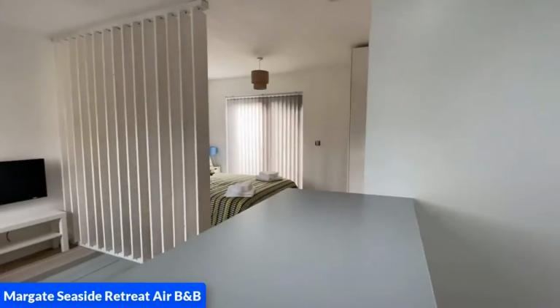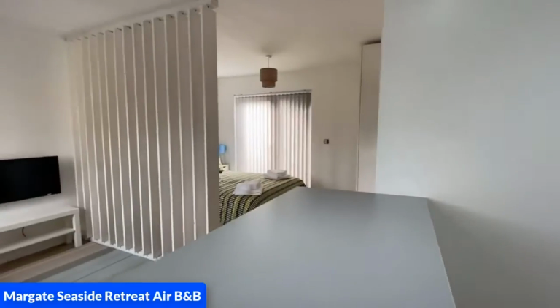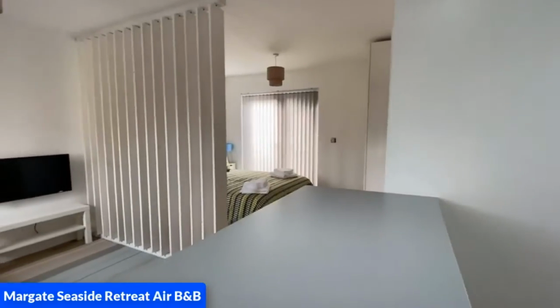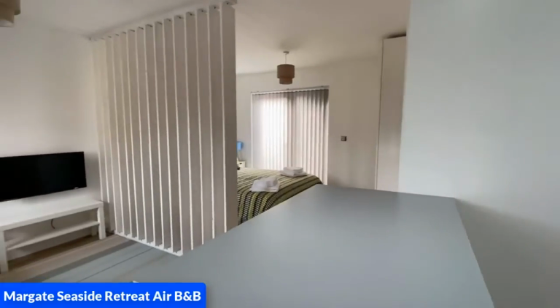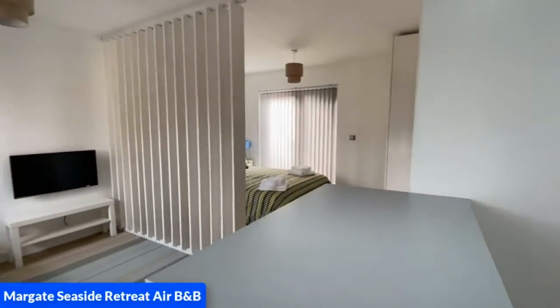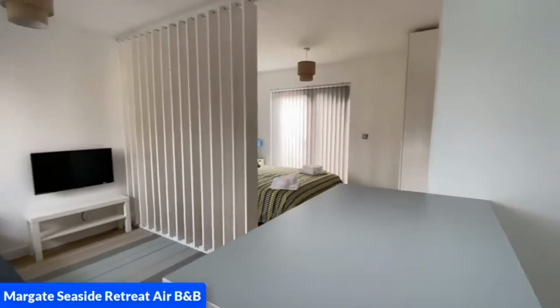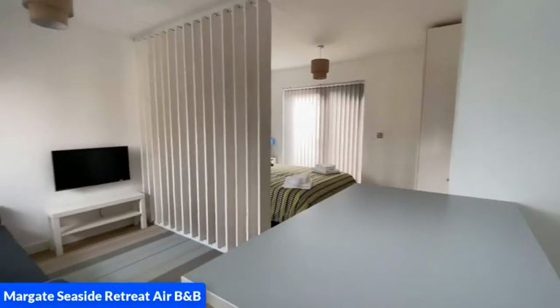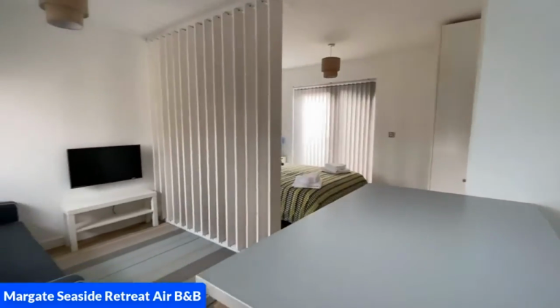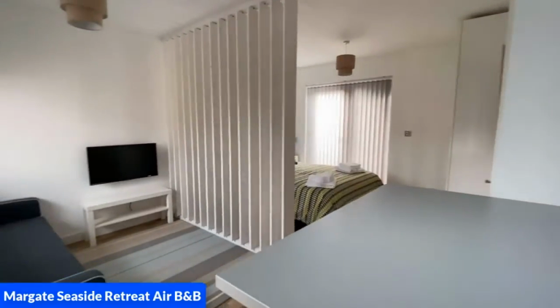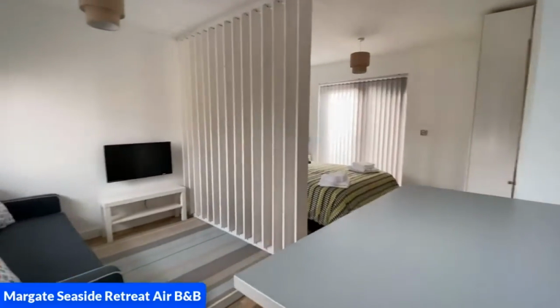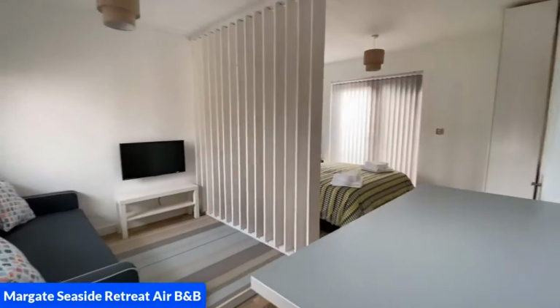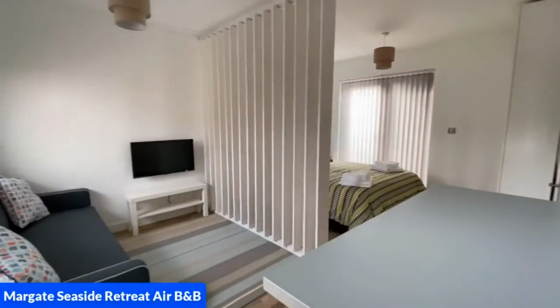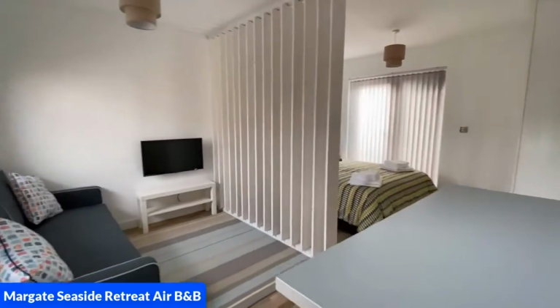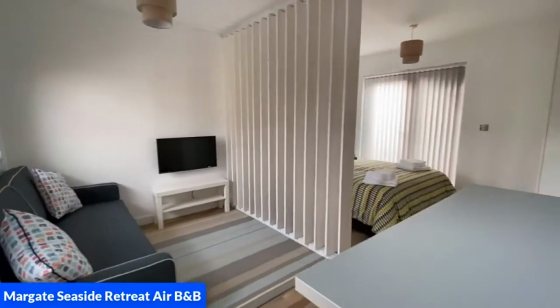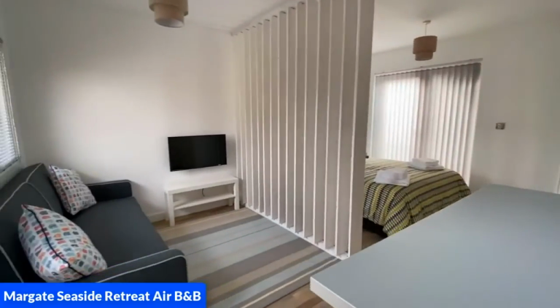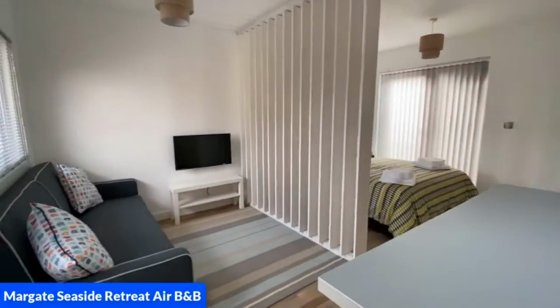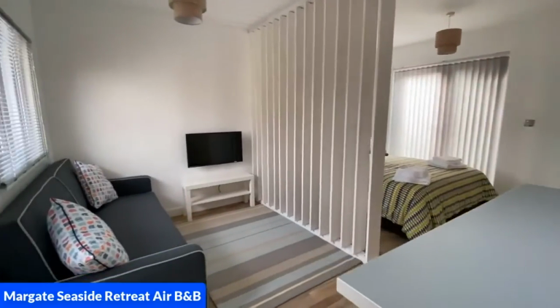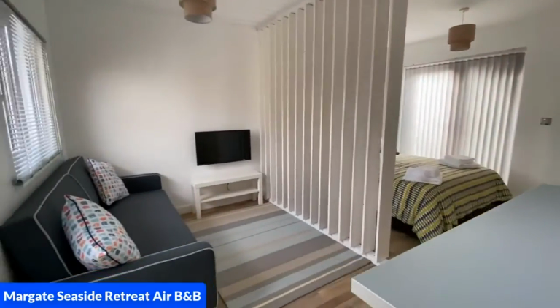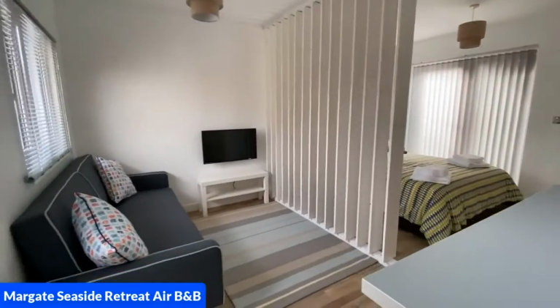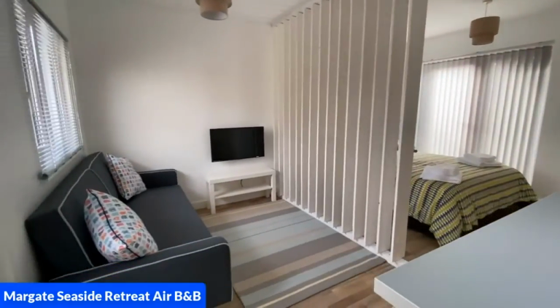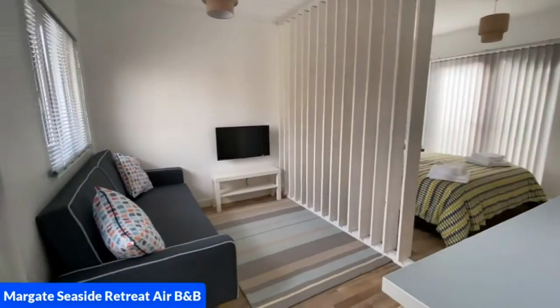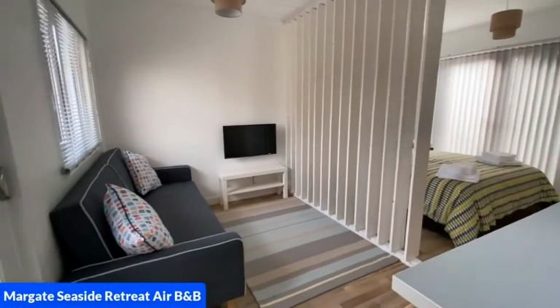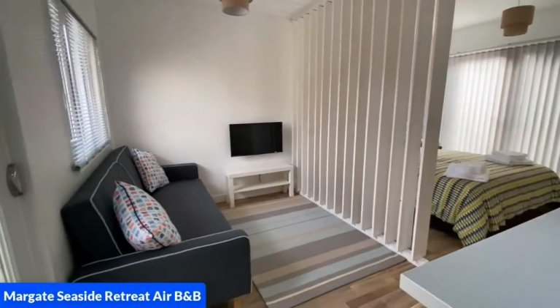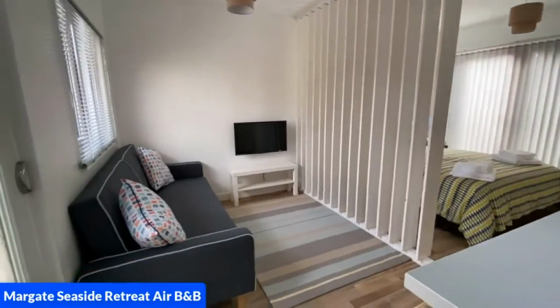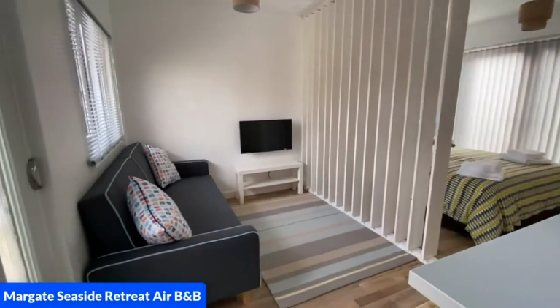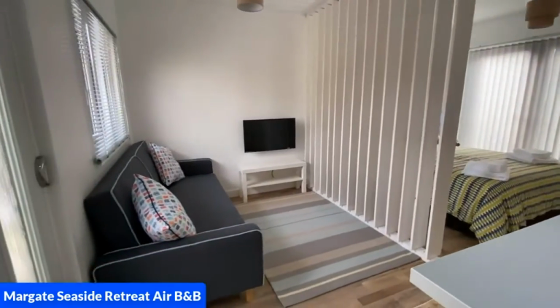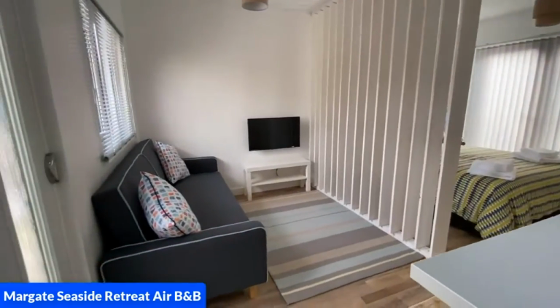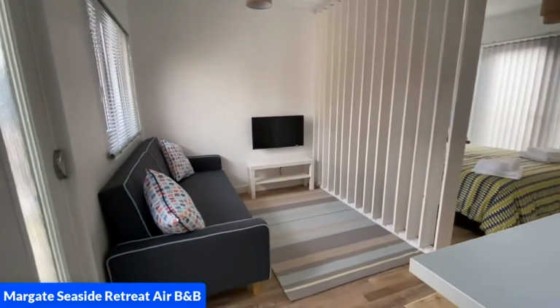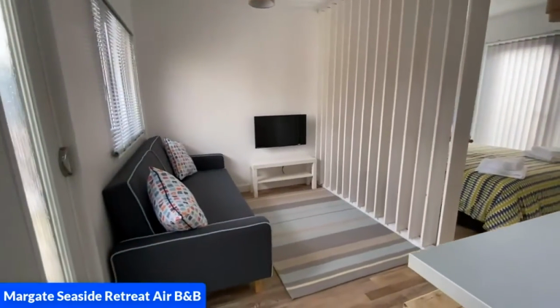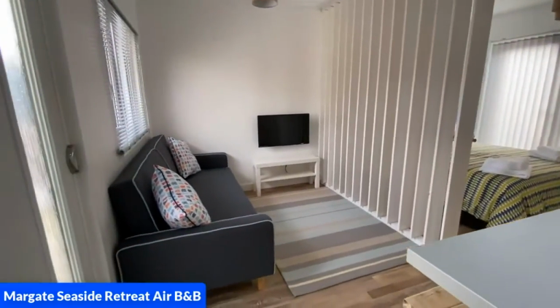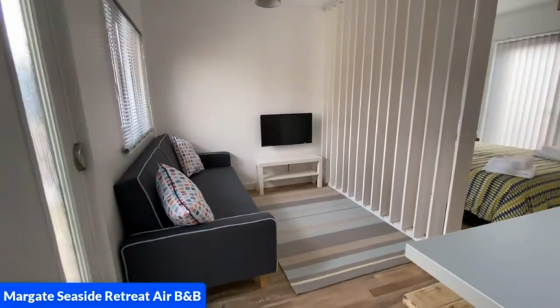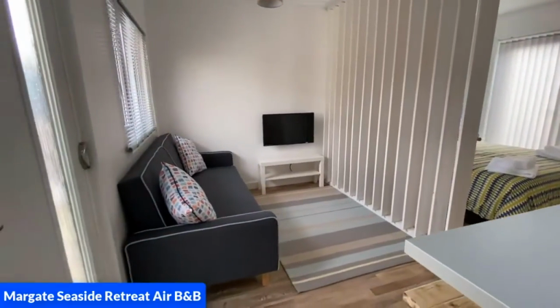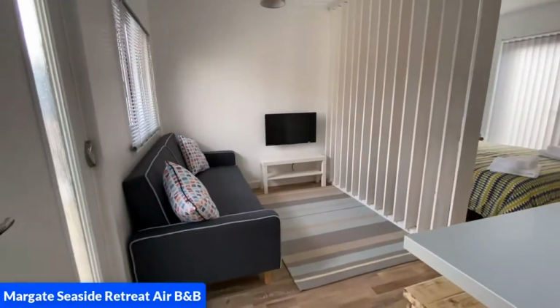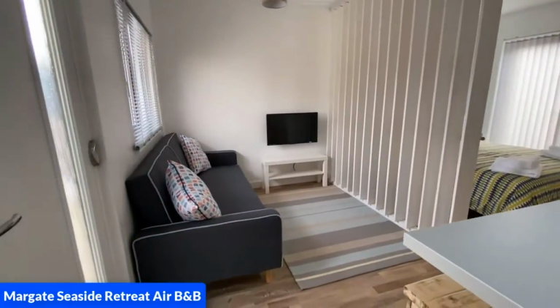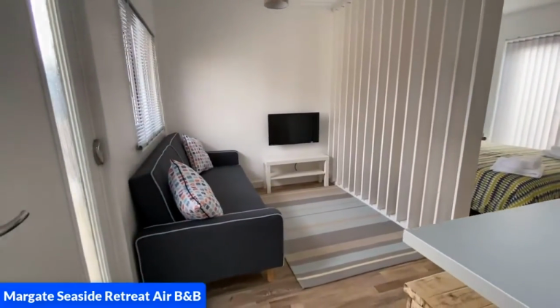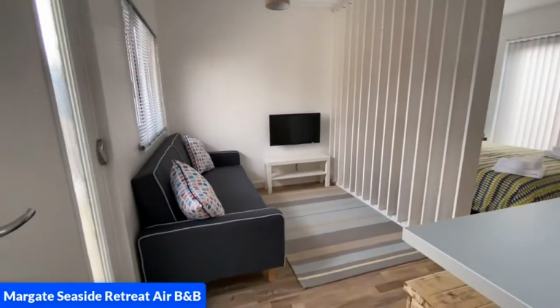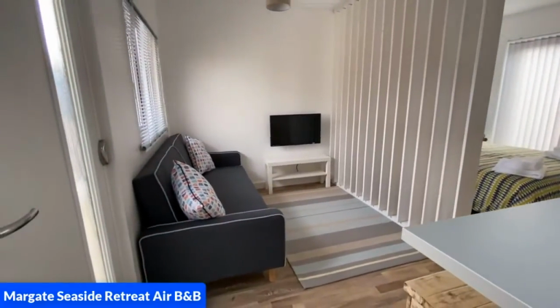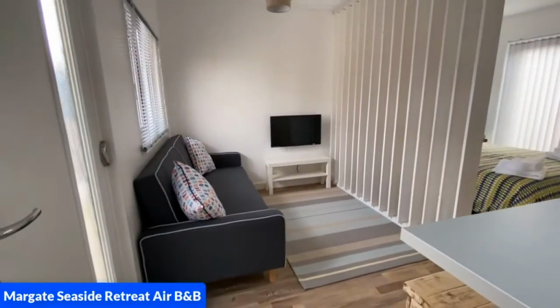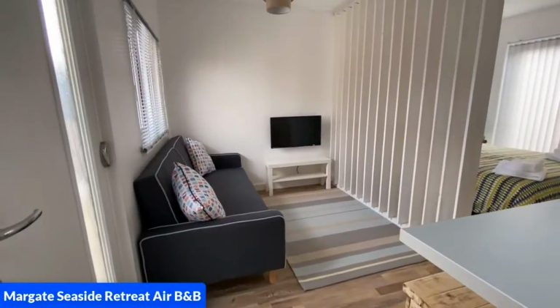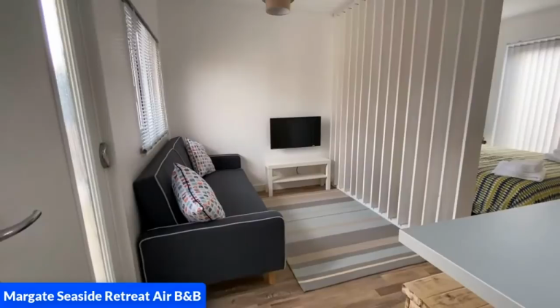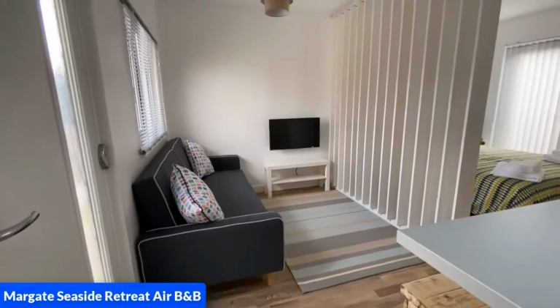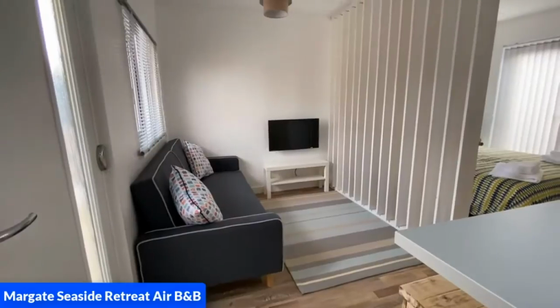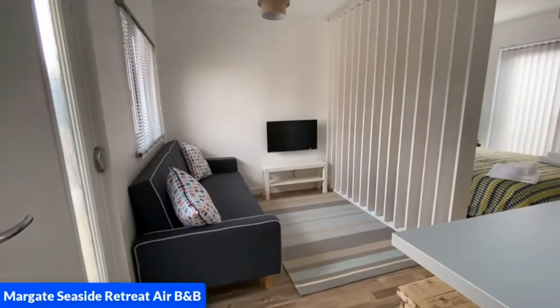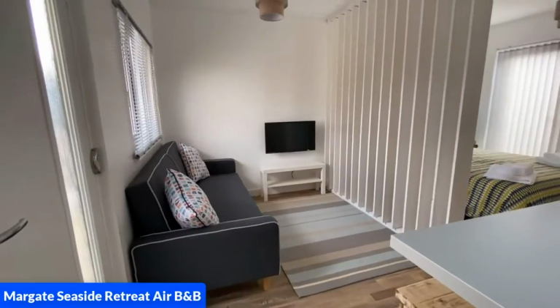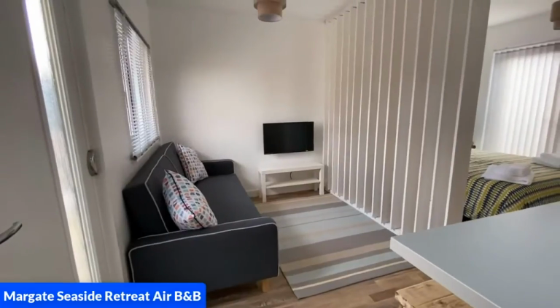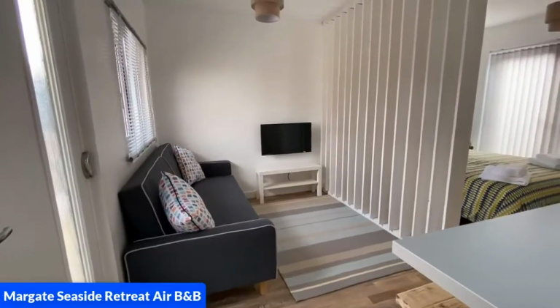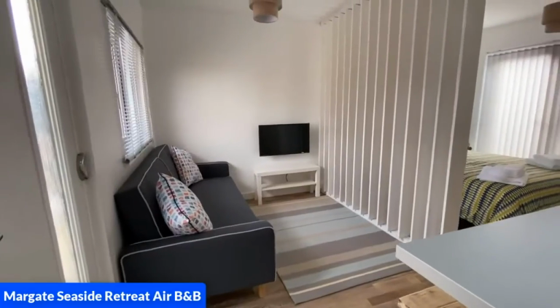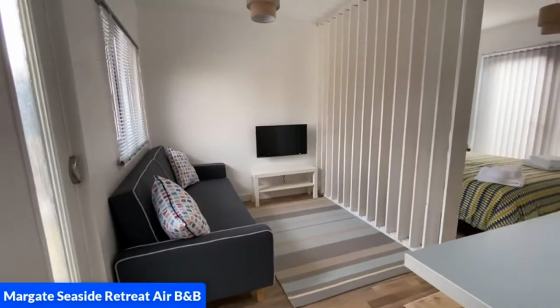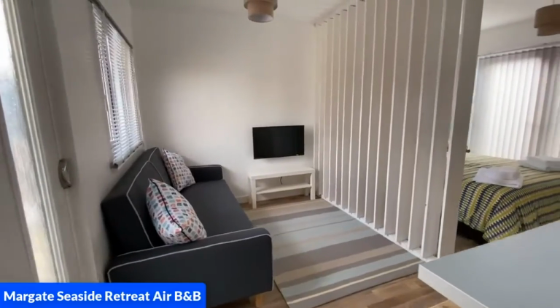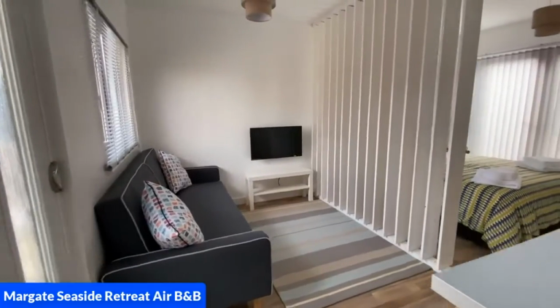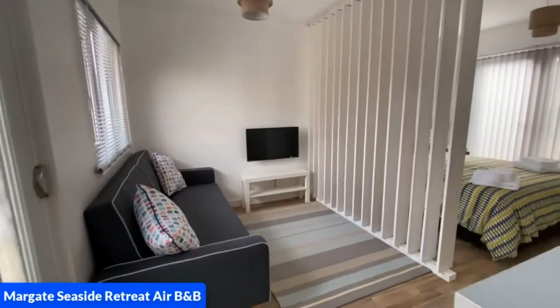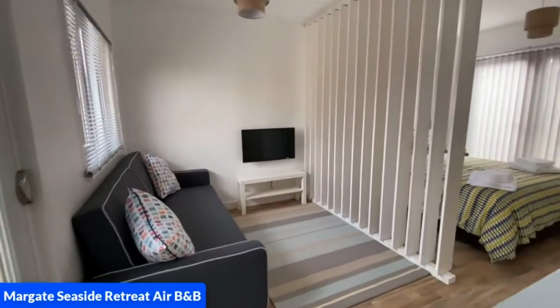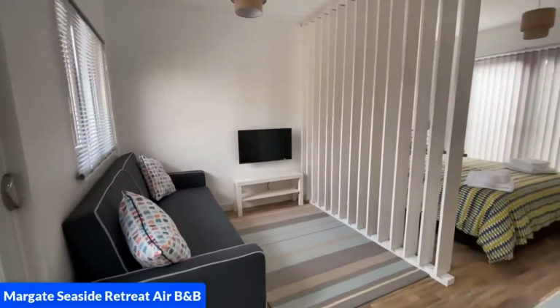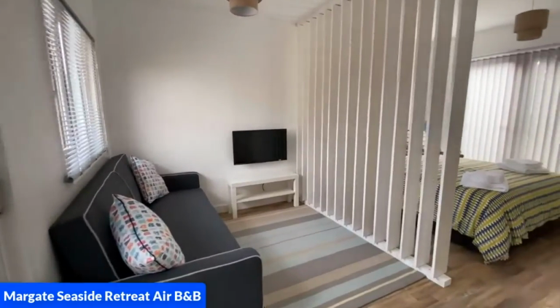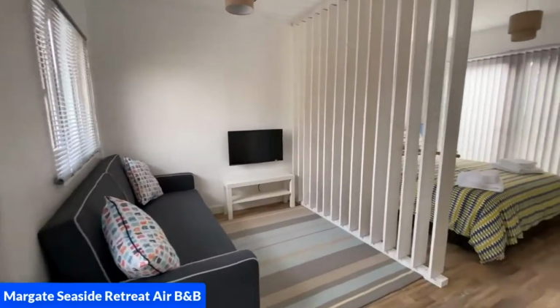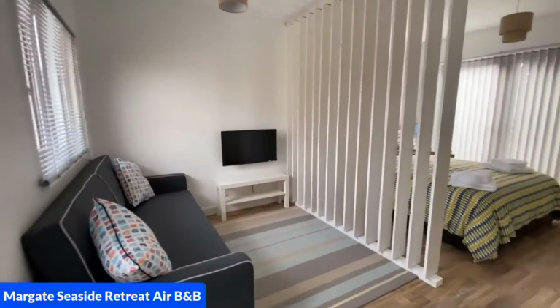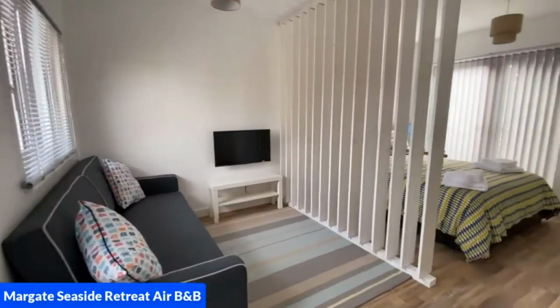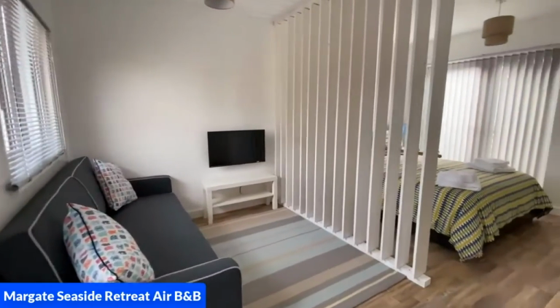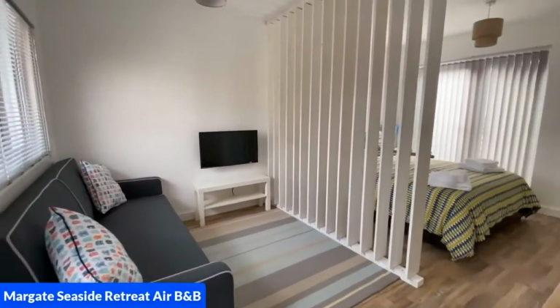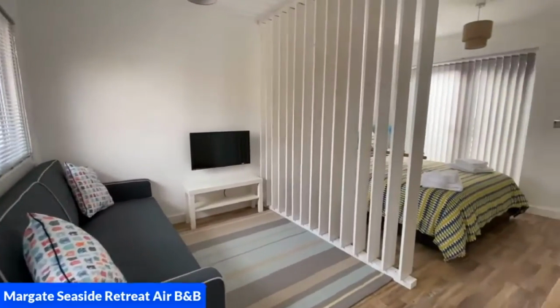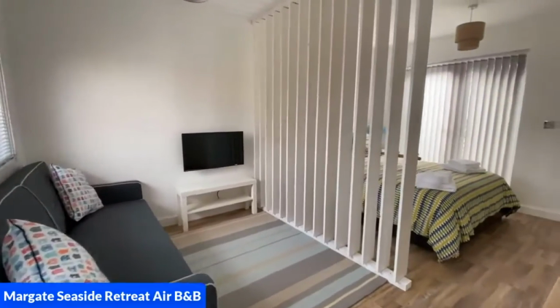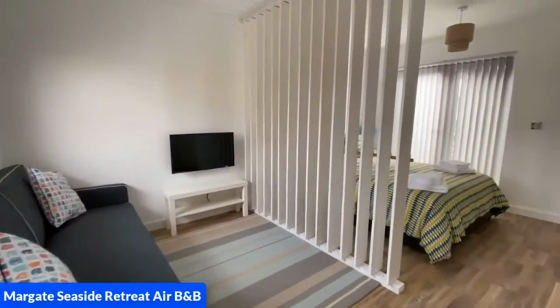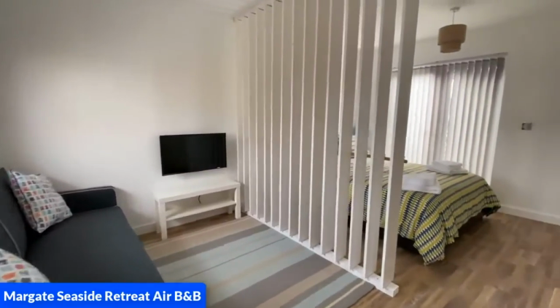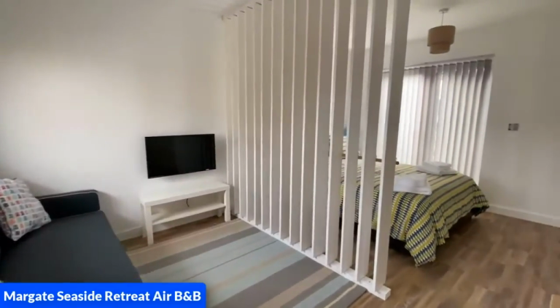We're now going to turn around to look into the lounge which comprises of a sofa bed and a TV which pulls out also.